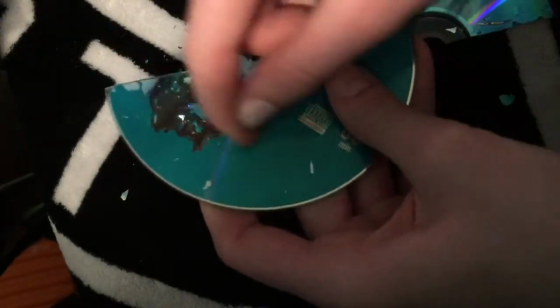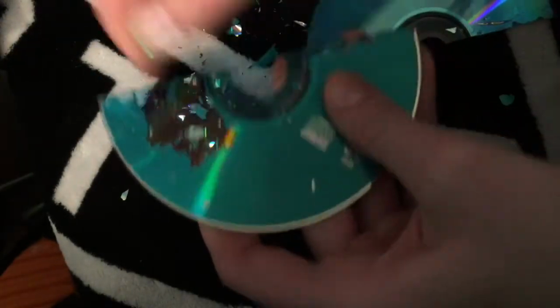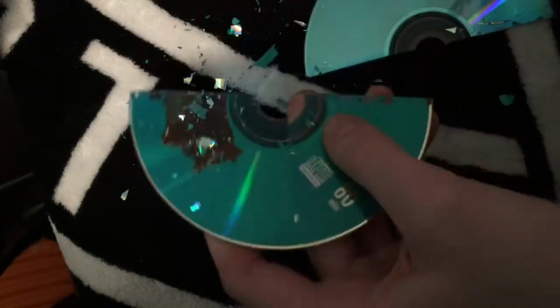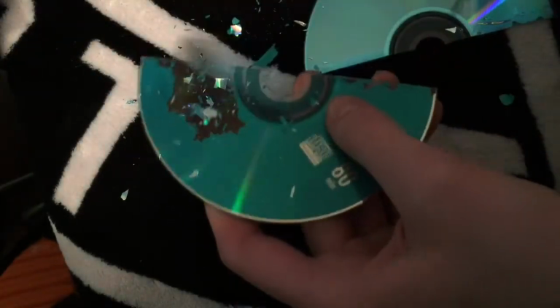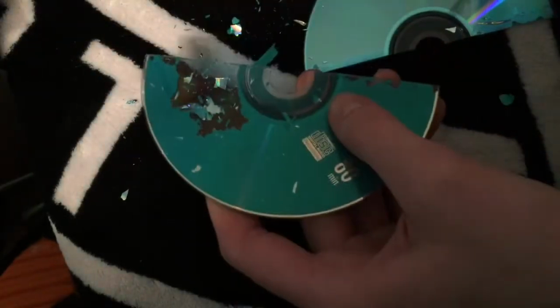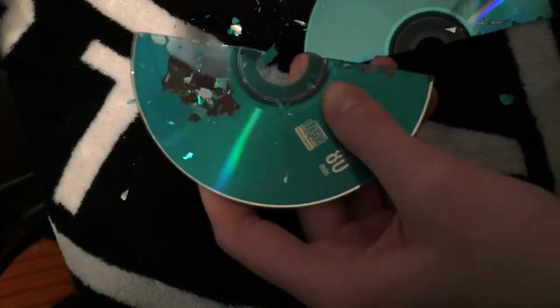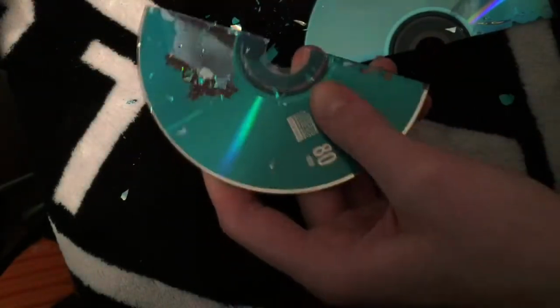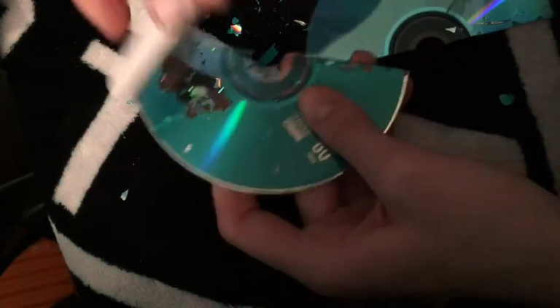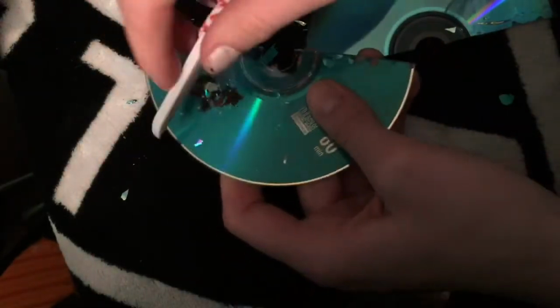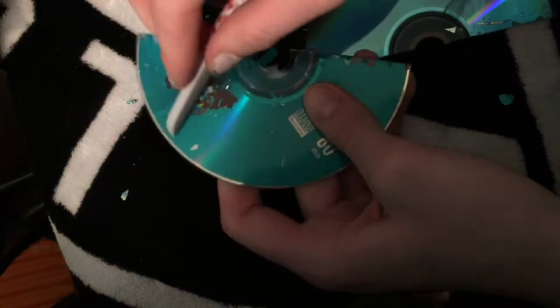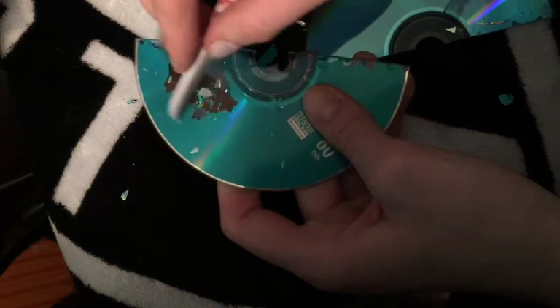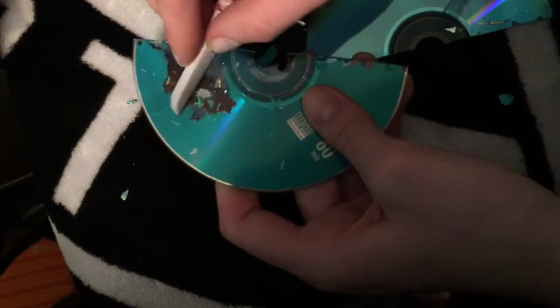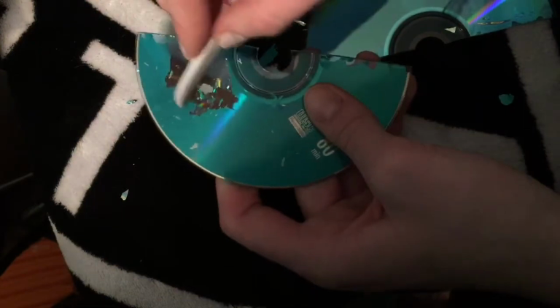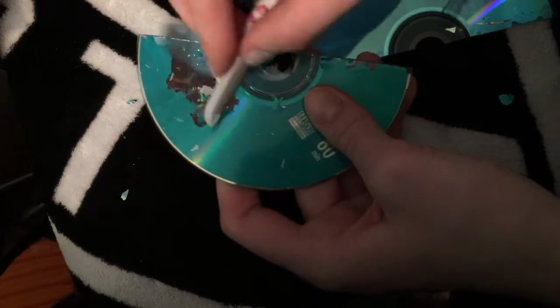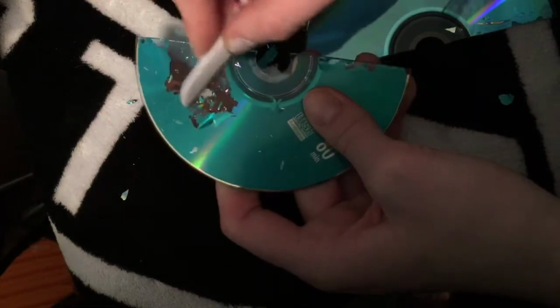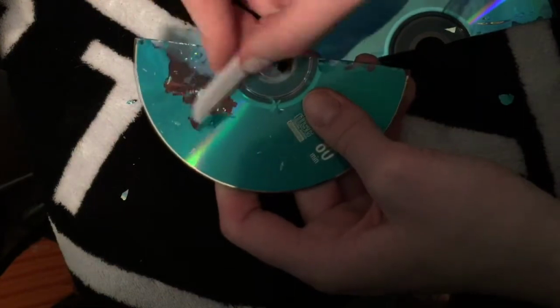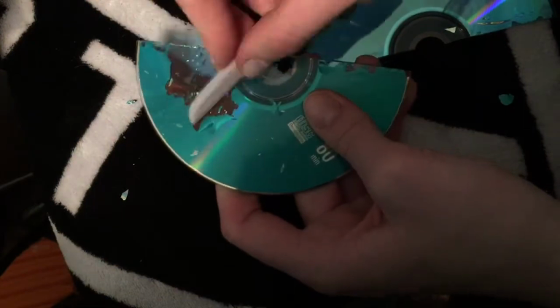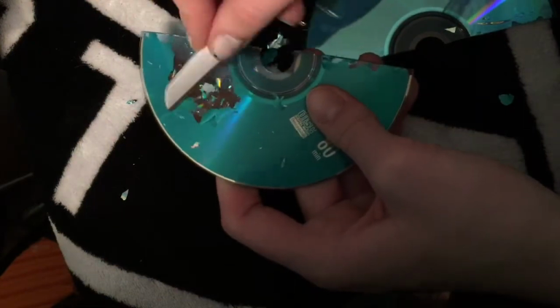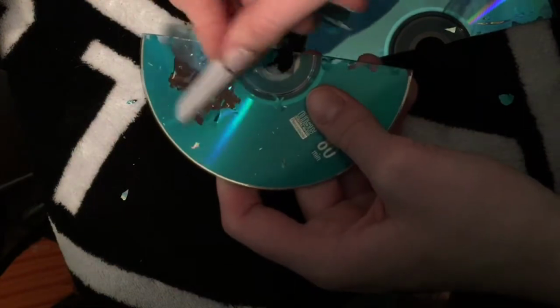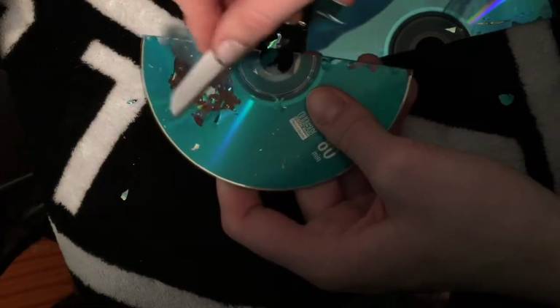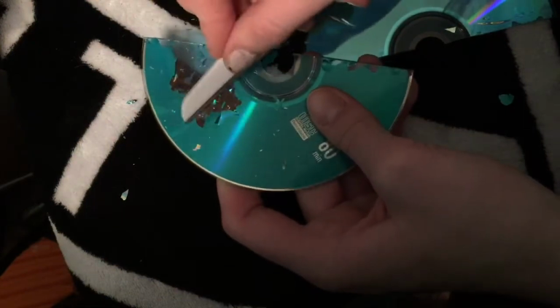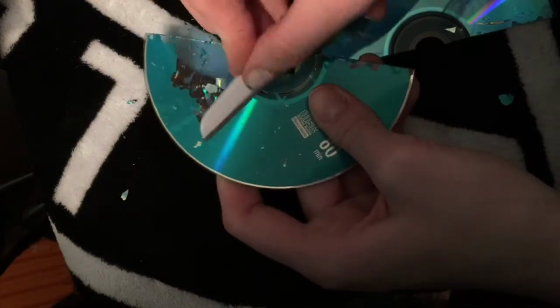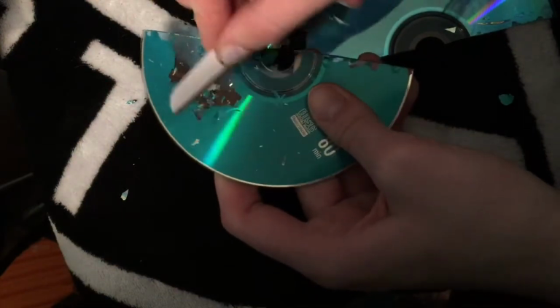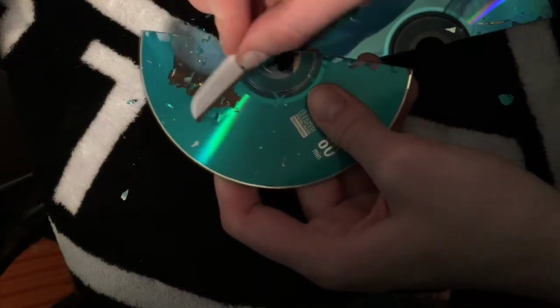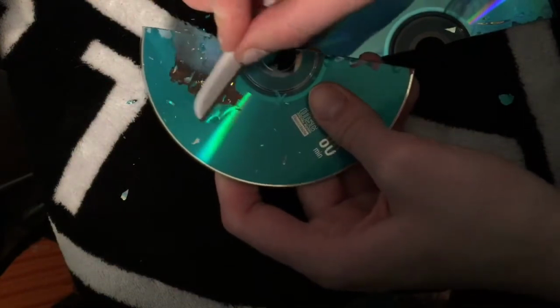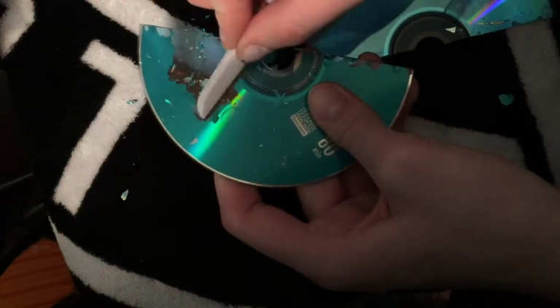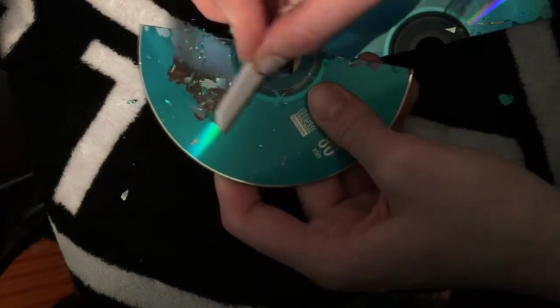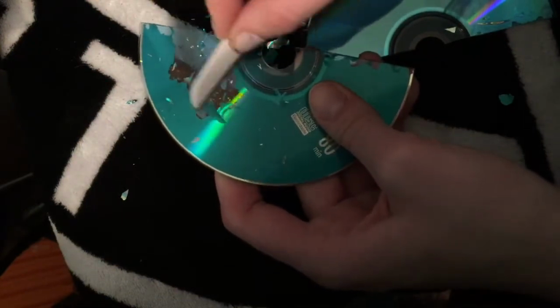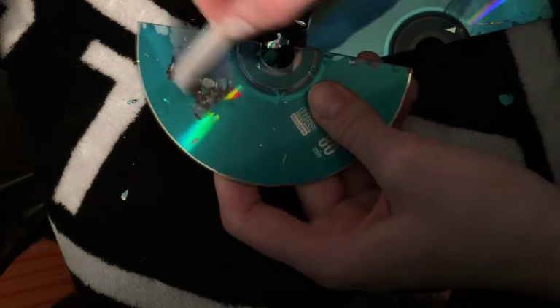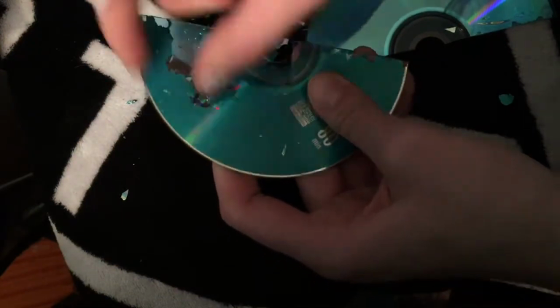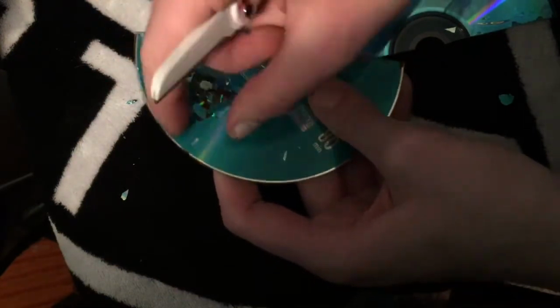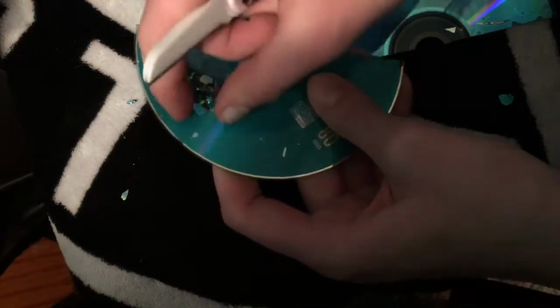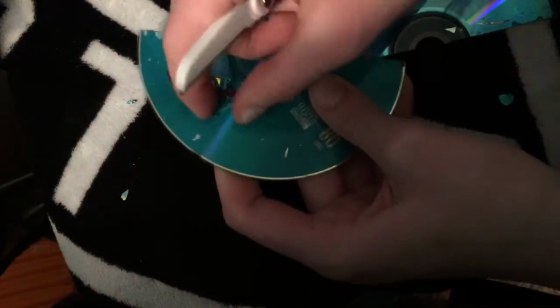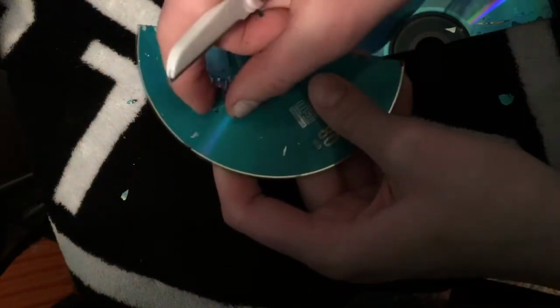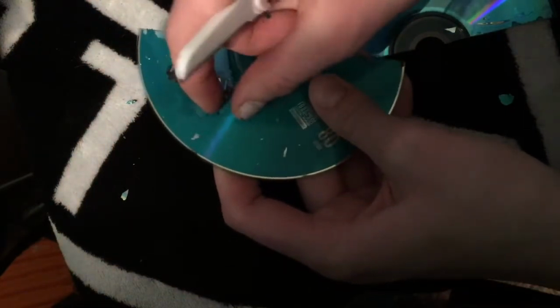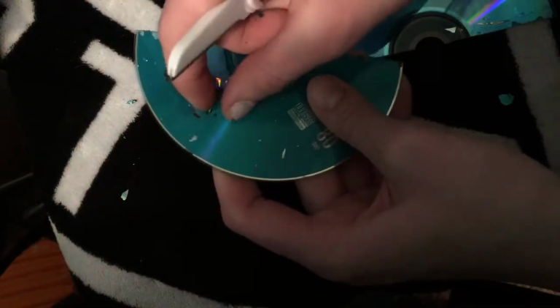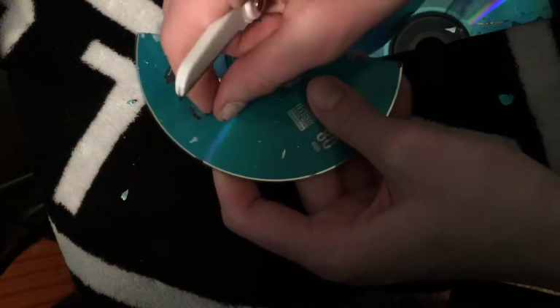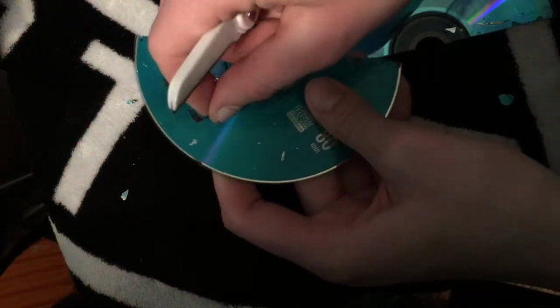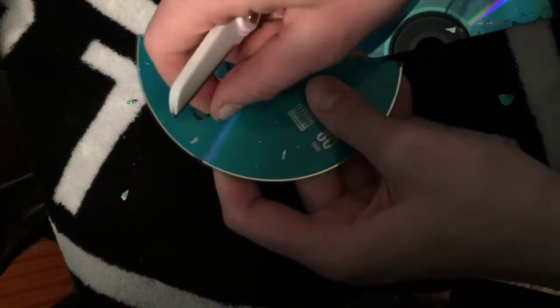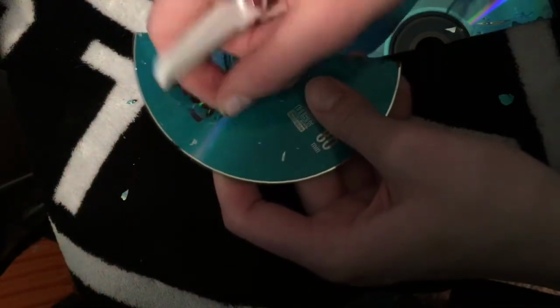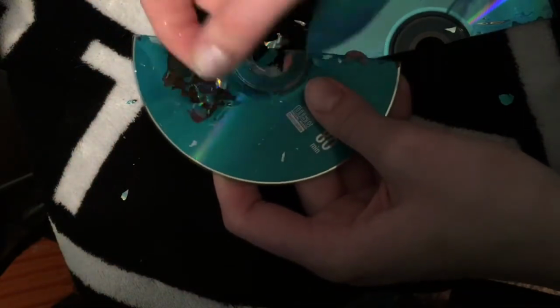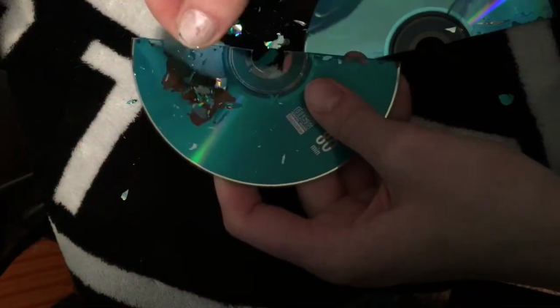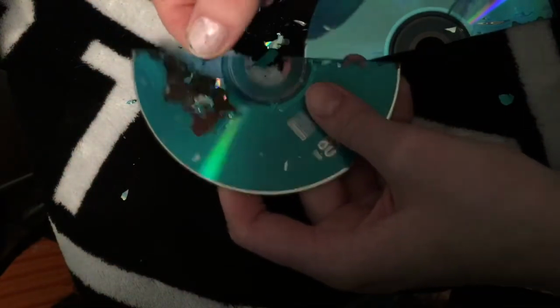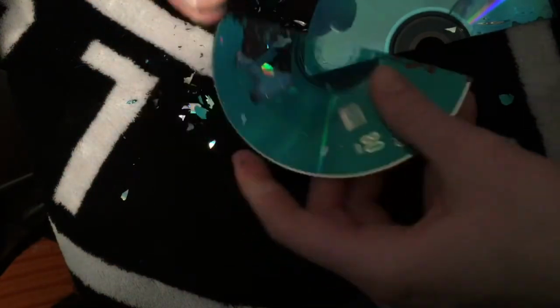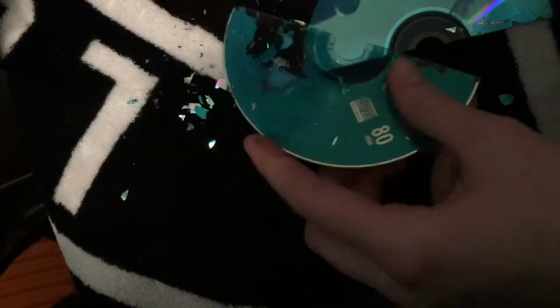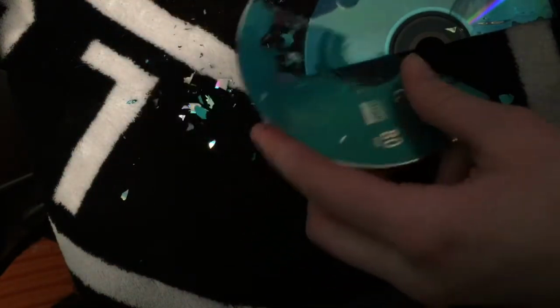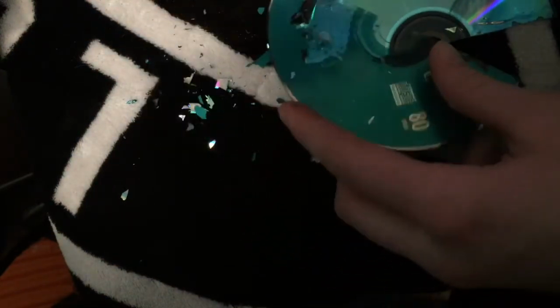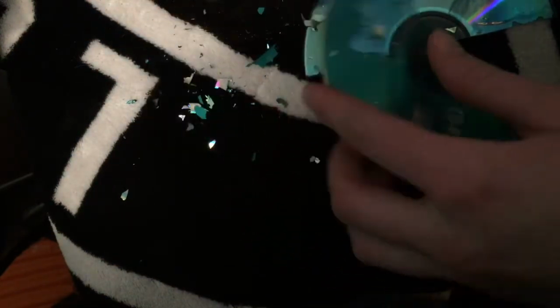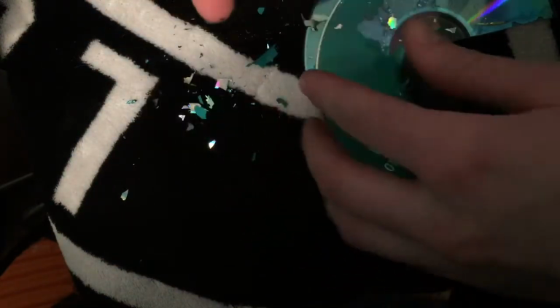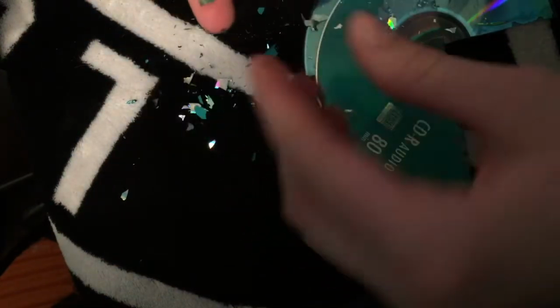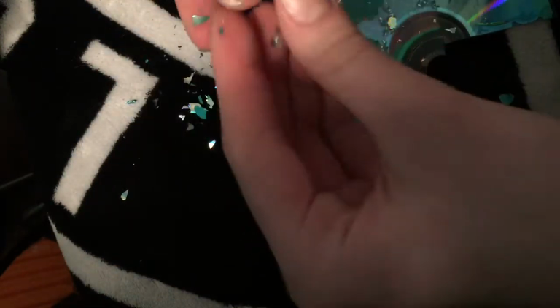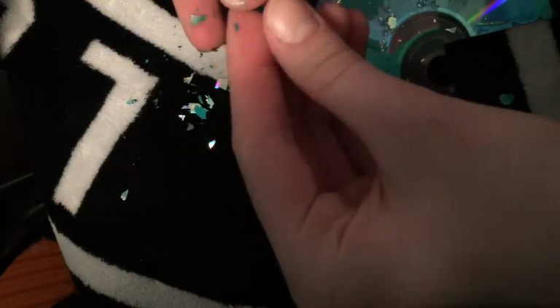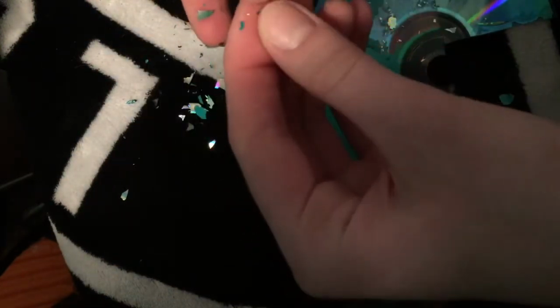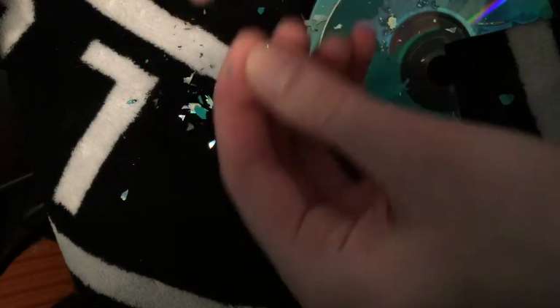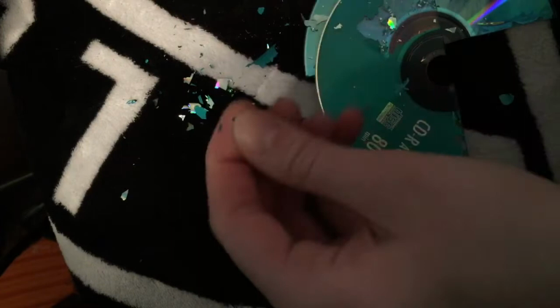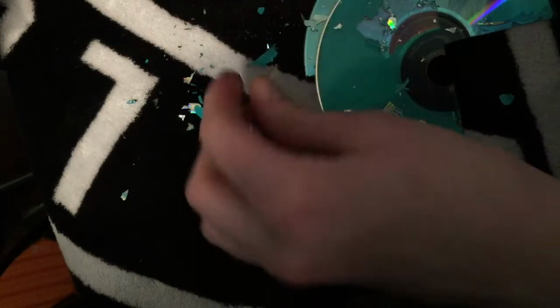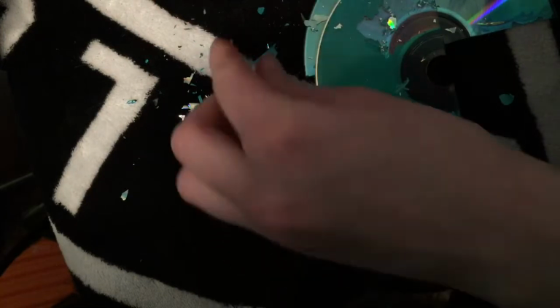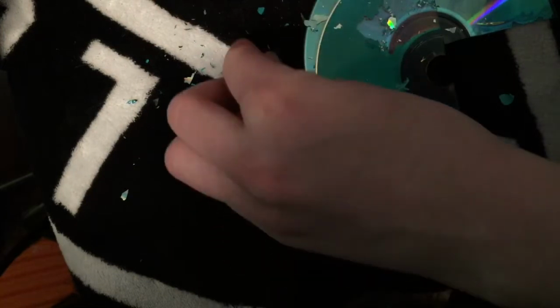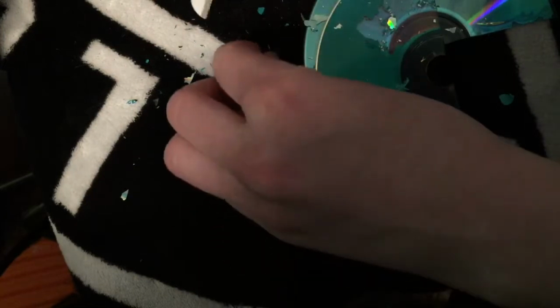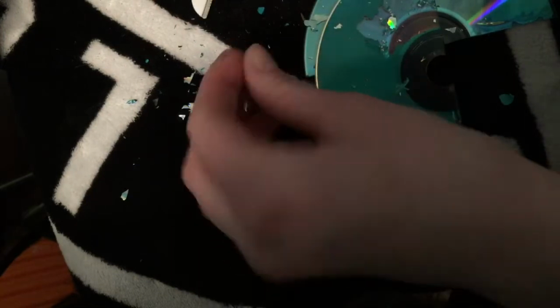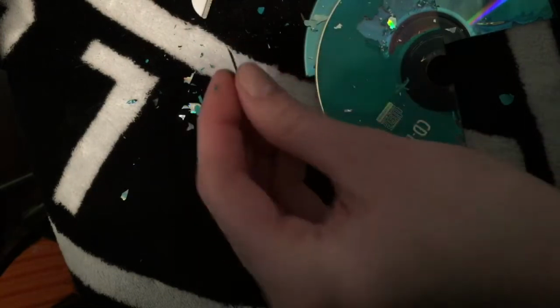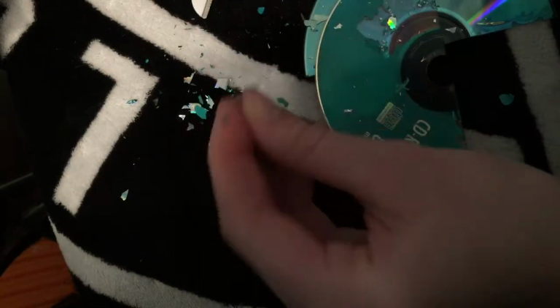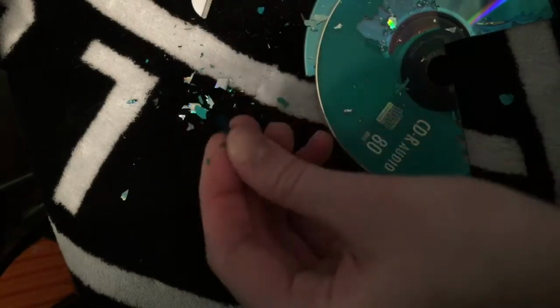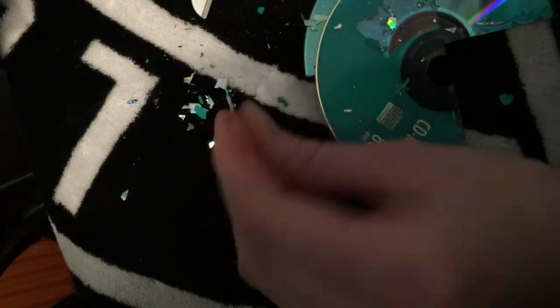I am scraping off the holographic paper from the CD and then cutting it into chunks so it will fit easier on my nail.